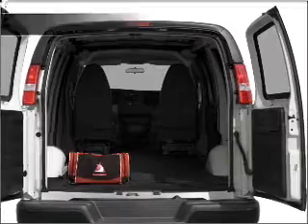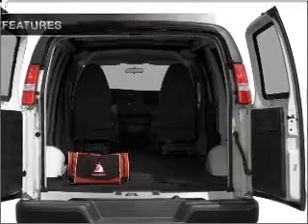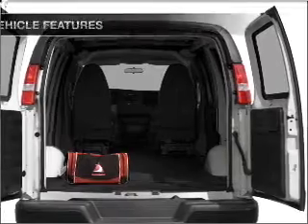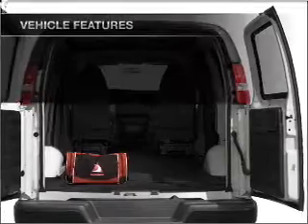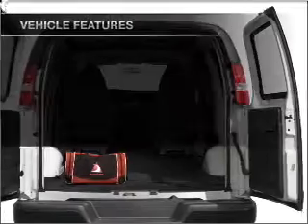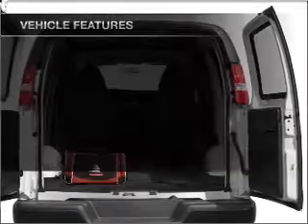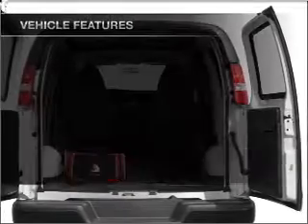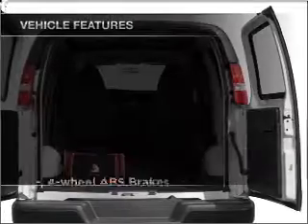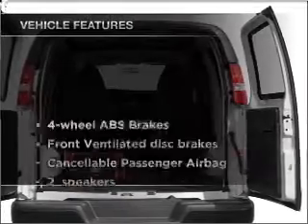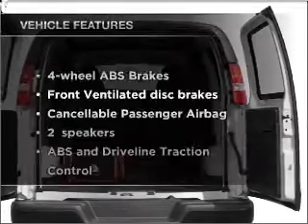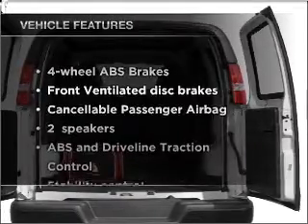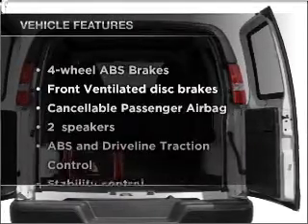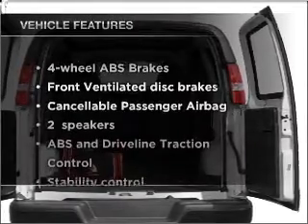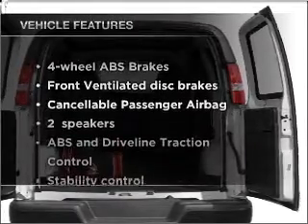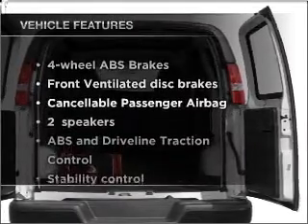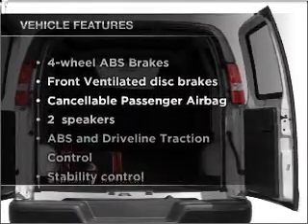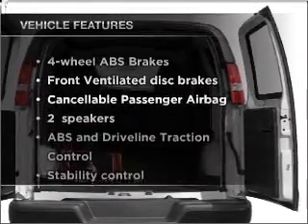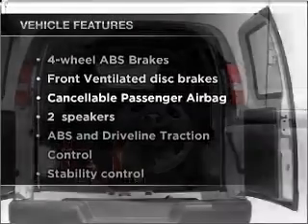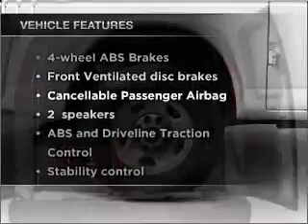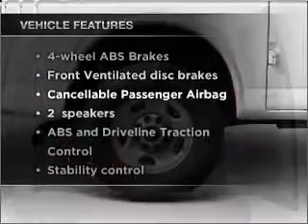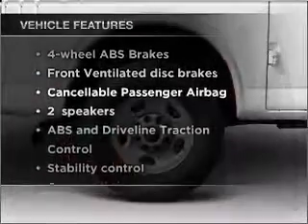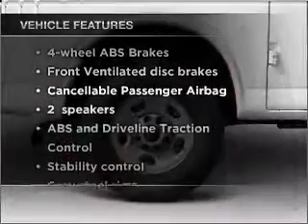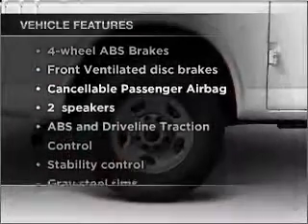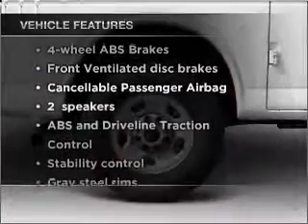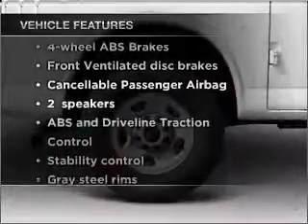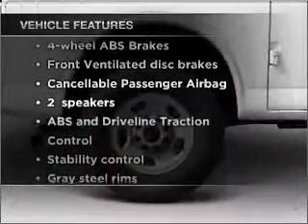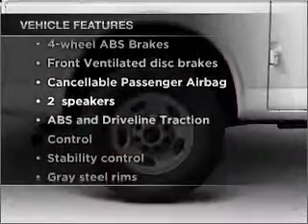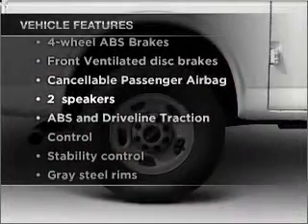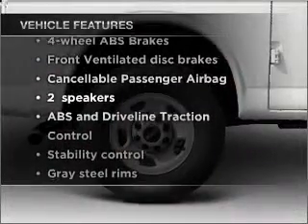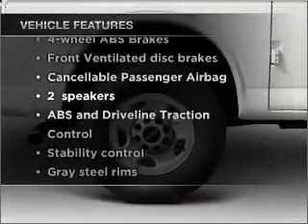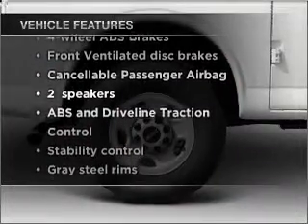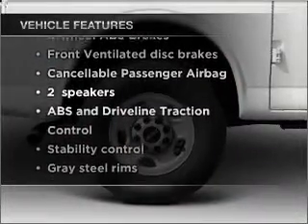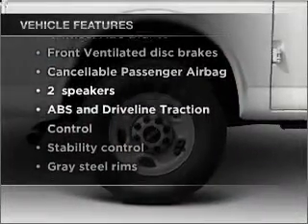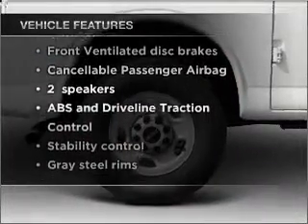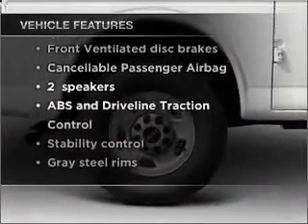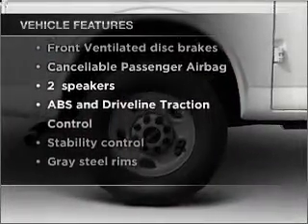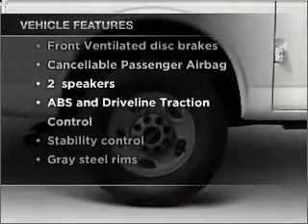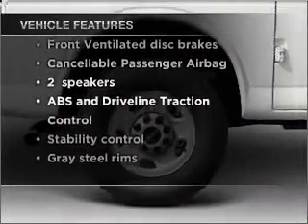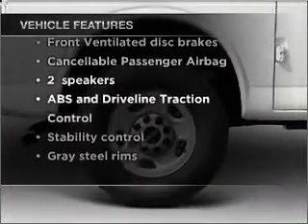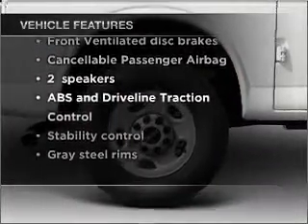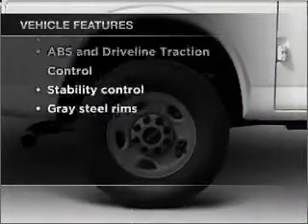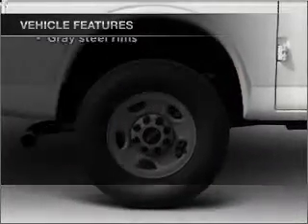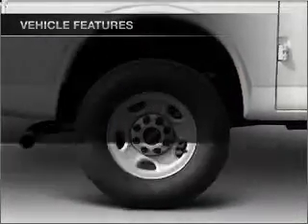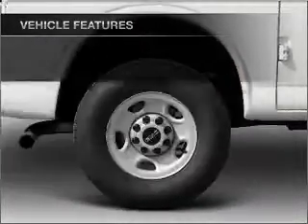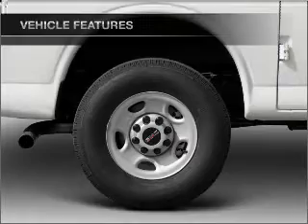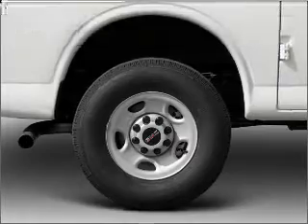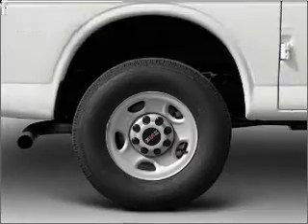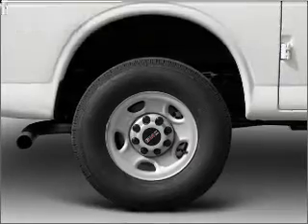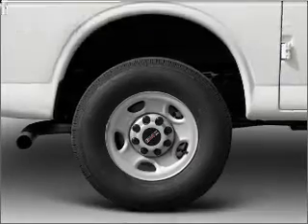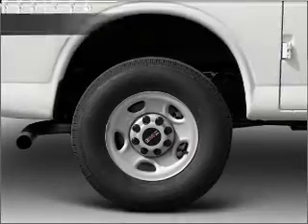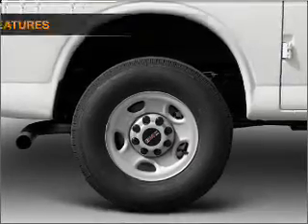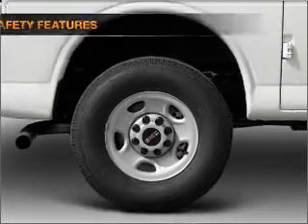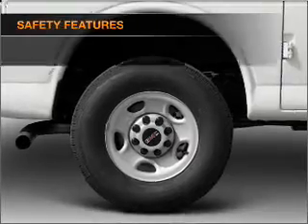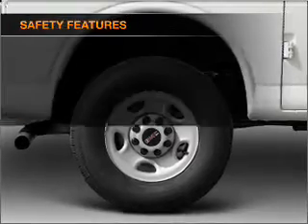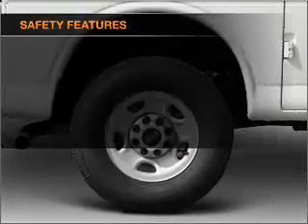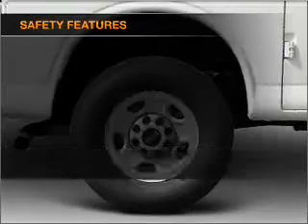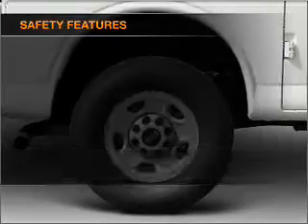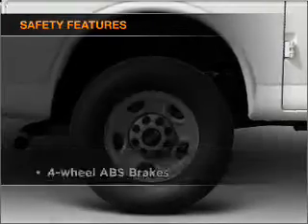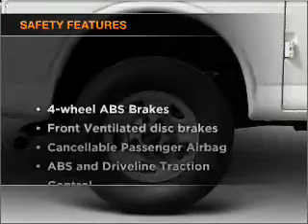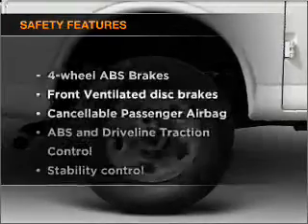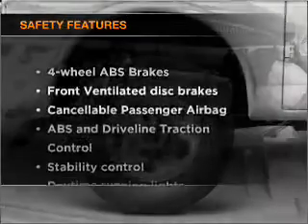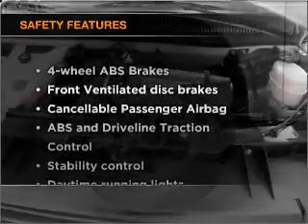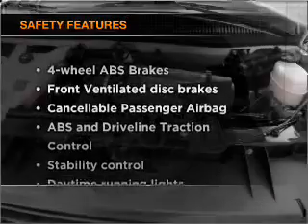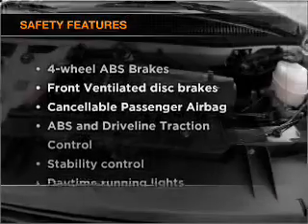Plus, enjoy these notable features that are included in this vehicle: air conditioning and power steering. If safety is a high priority,